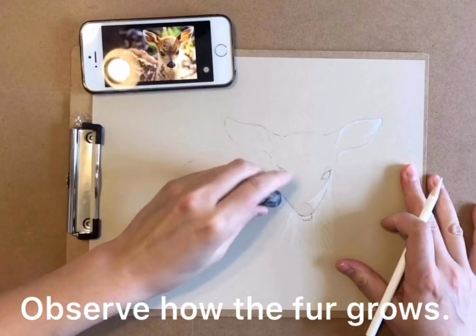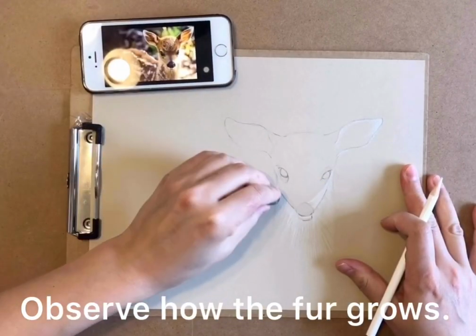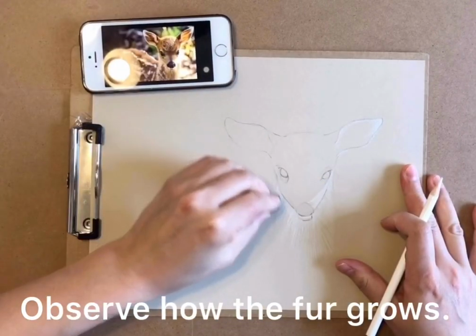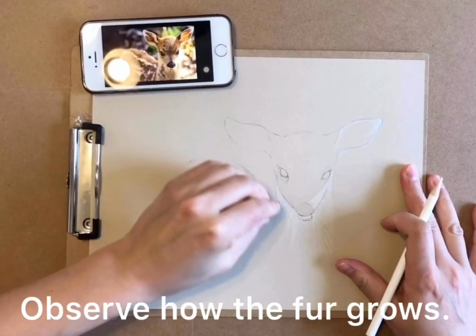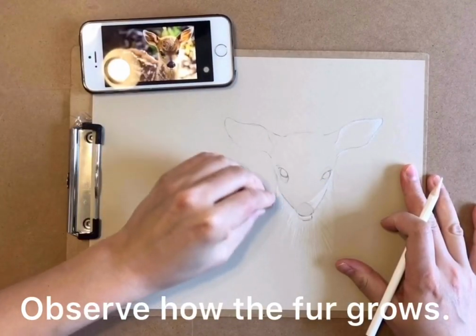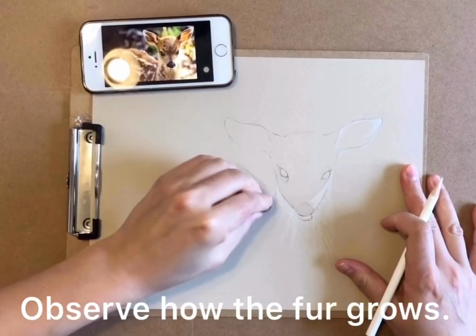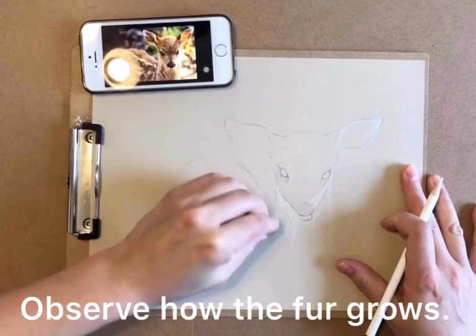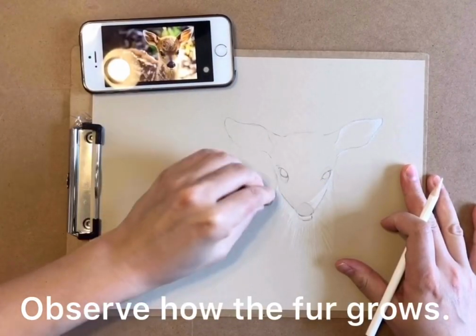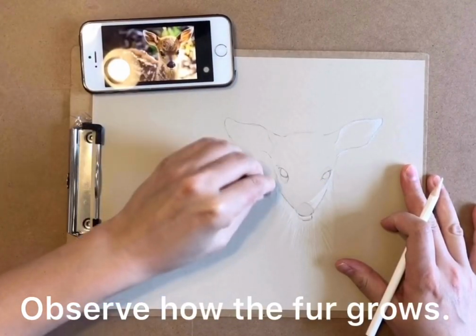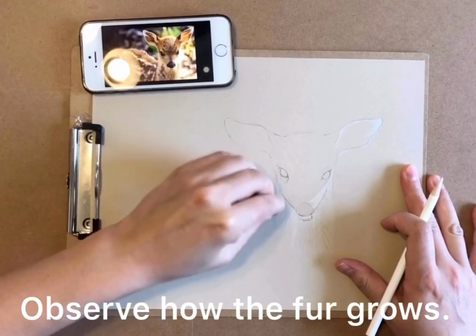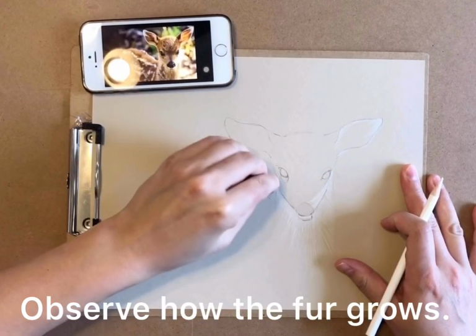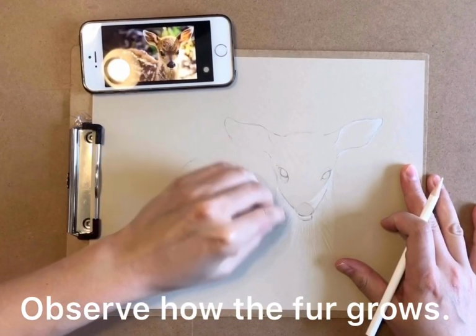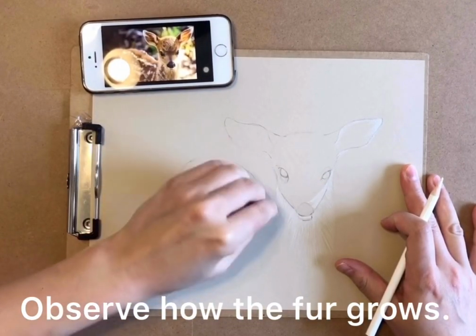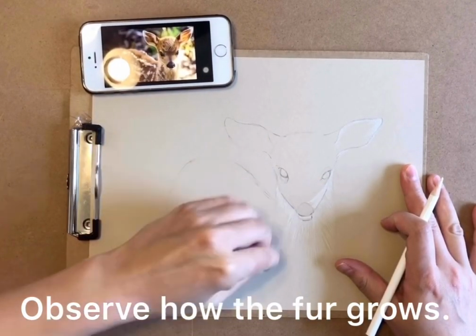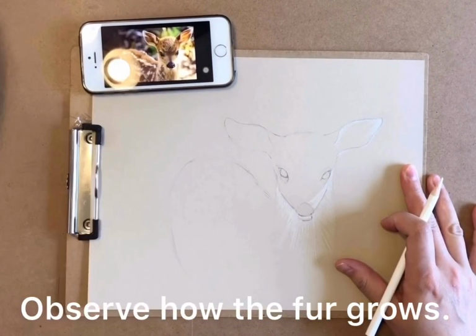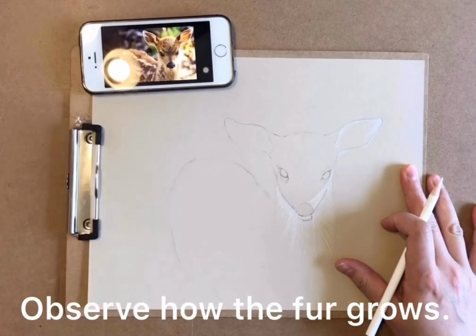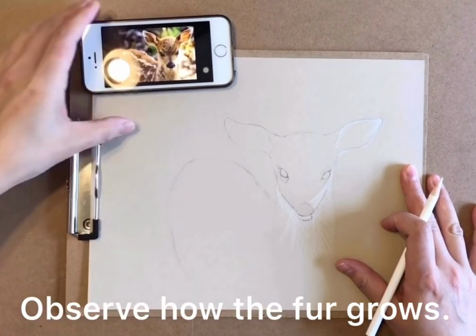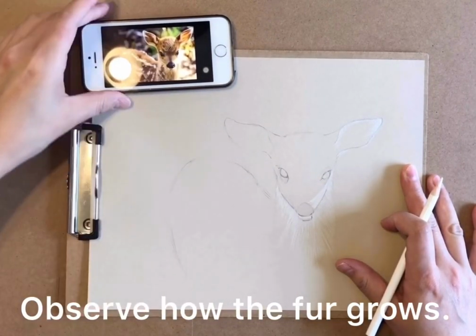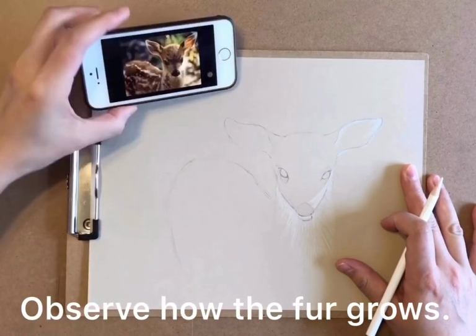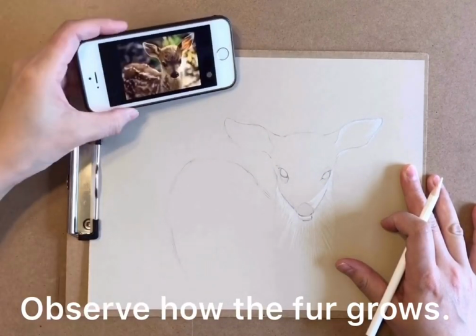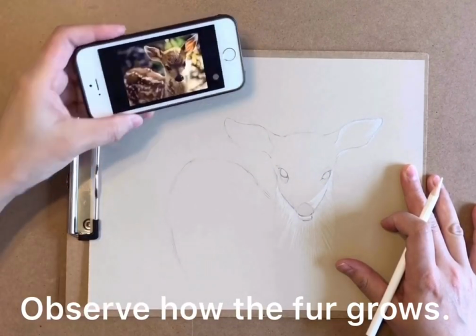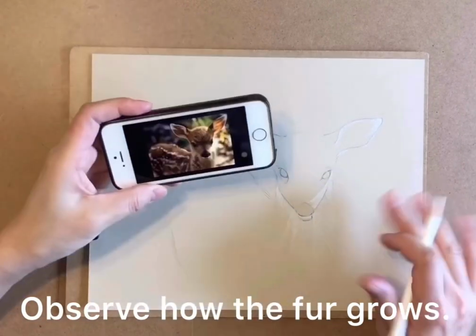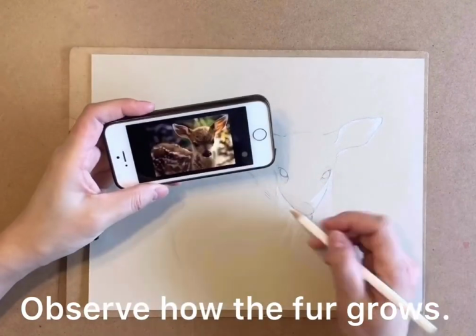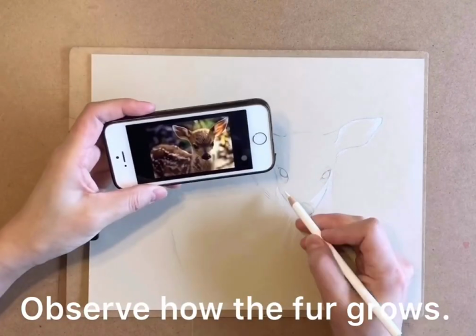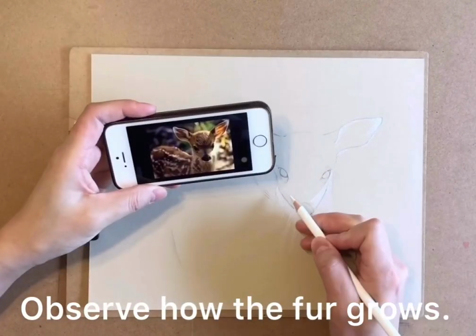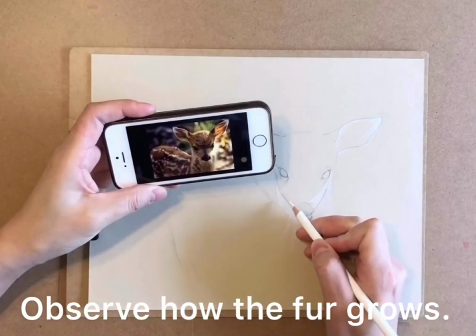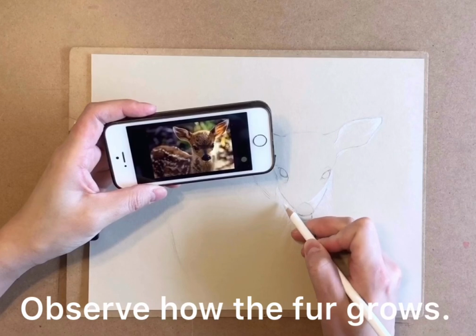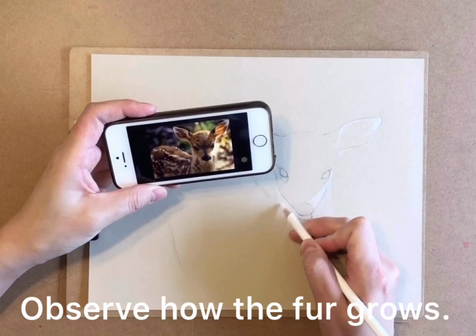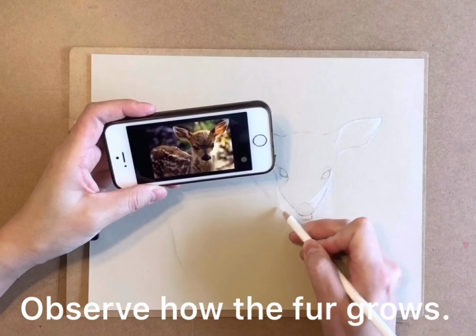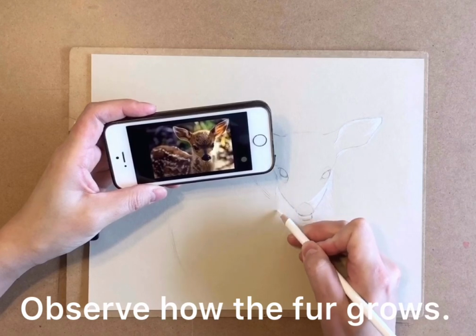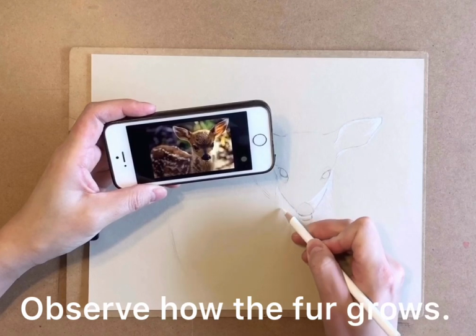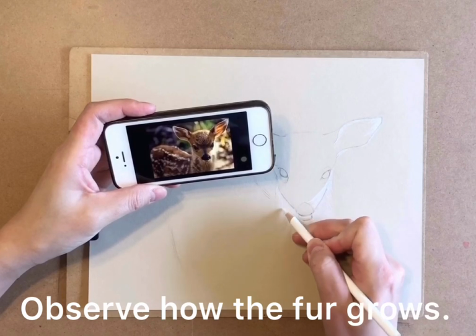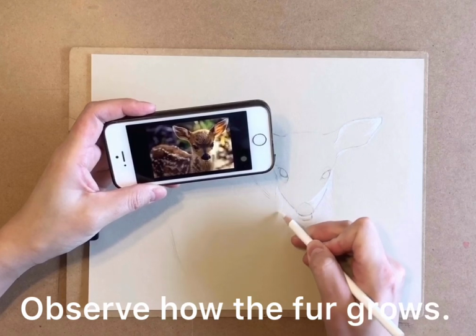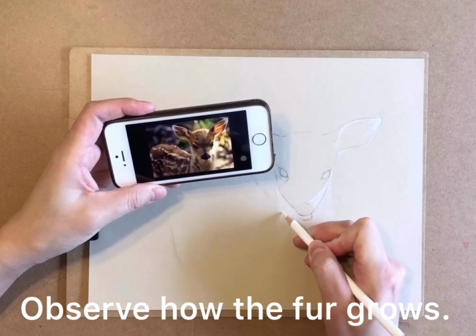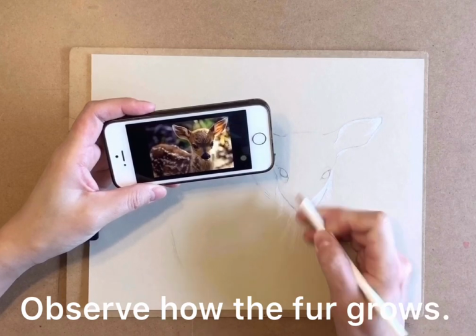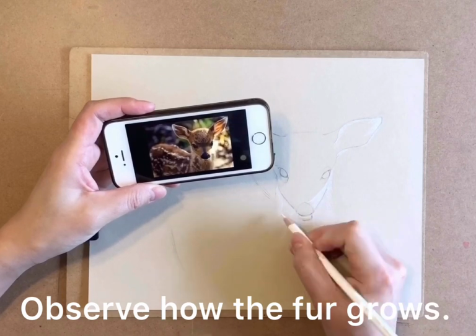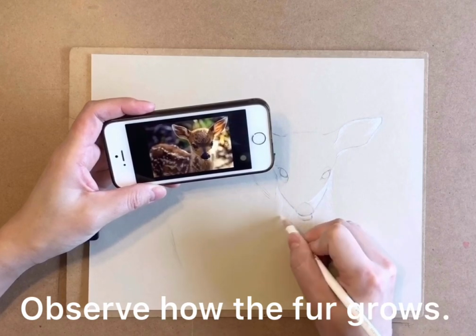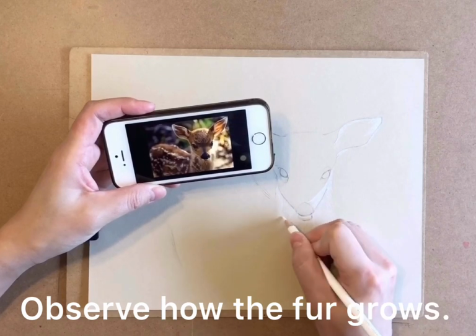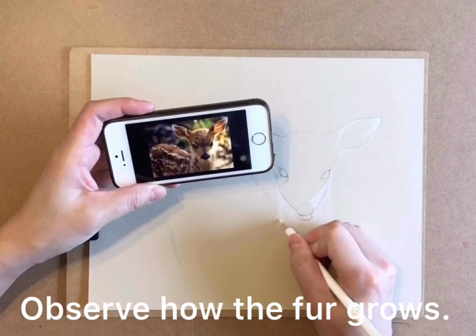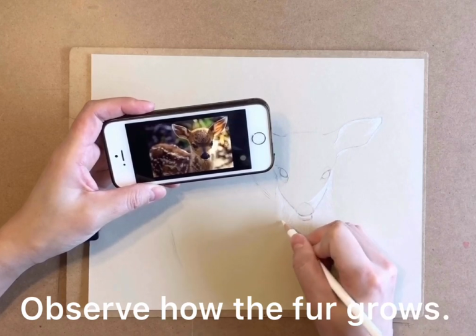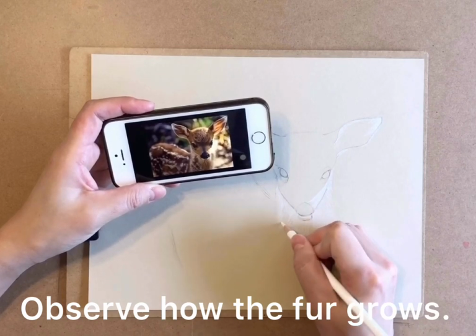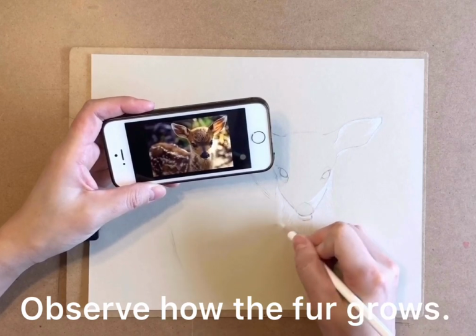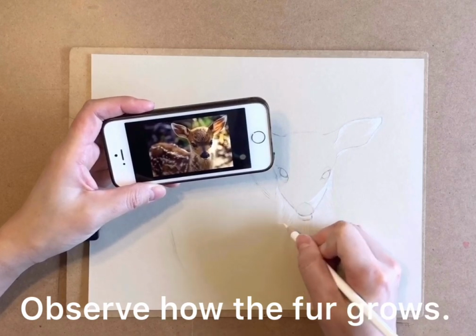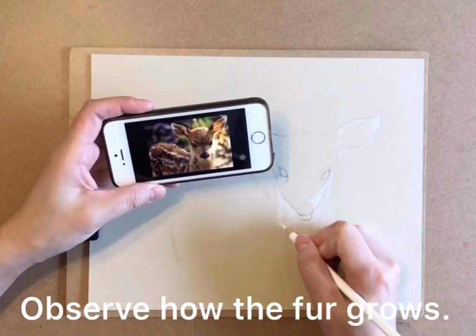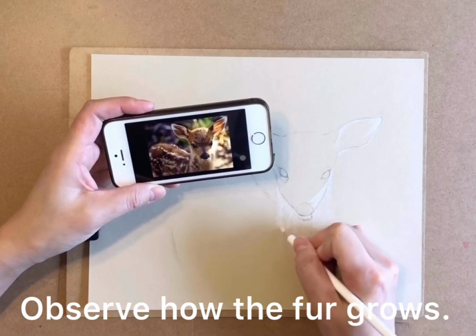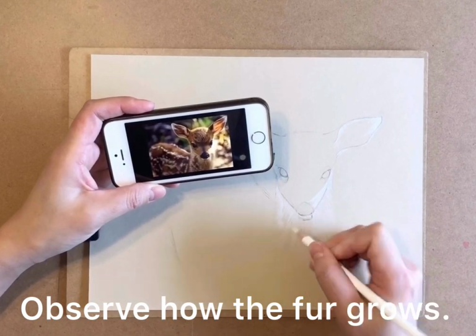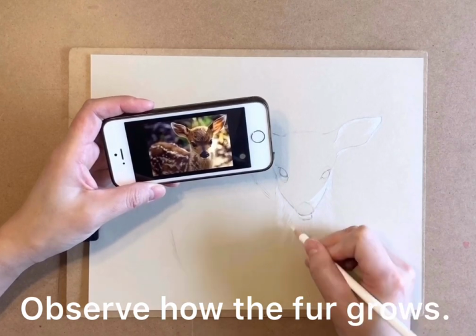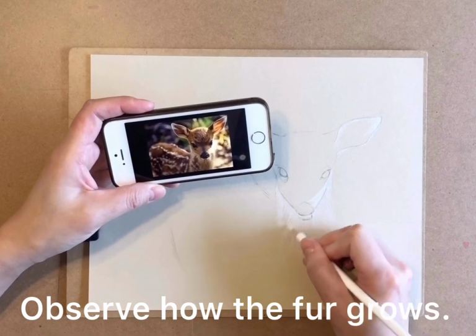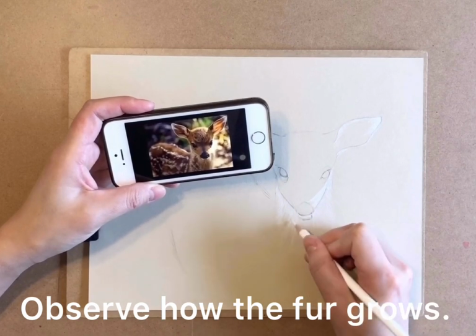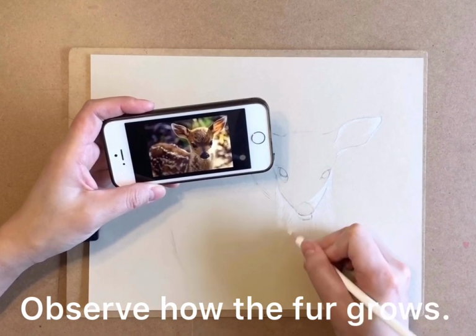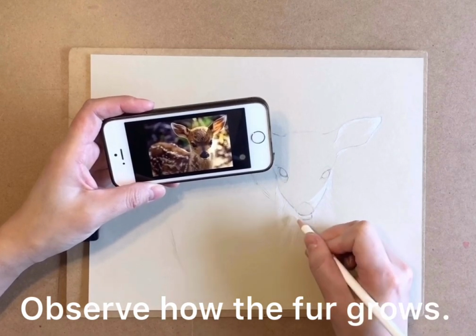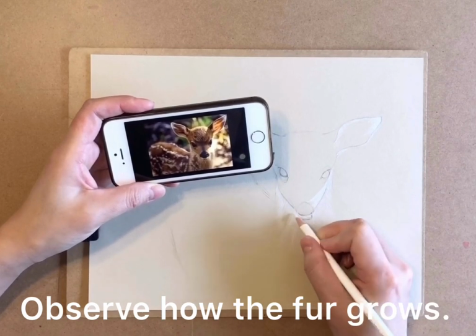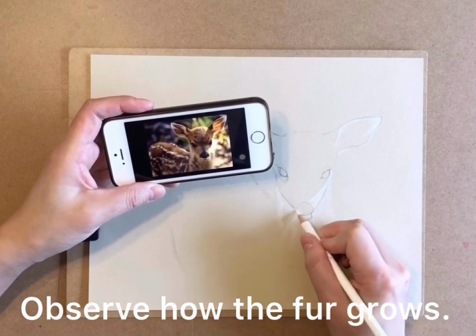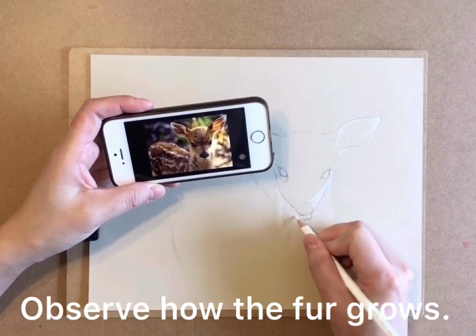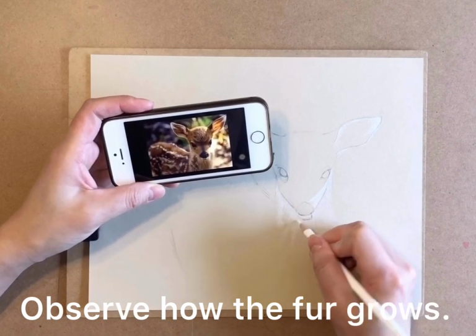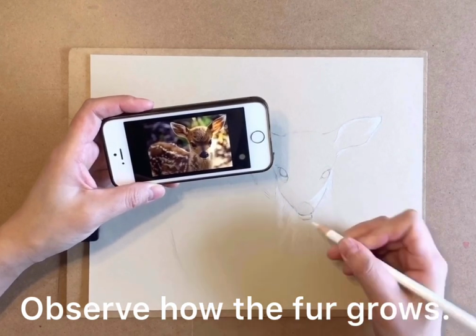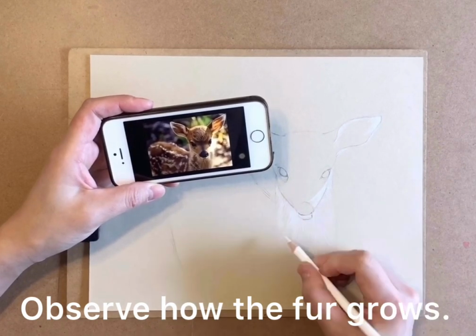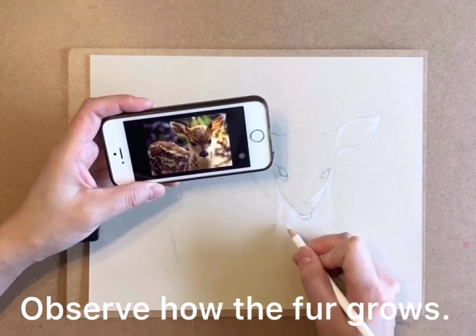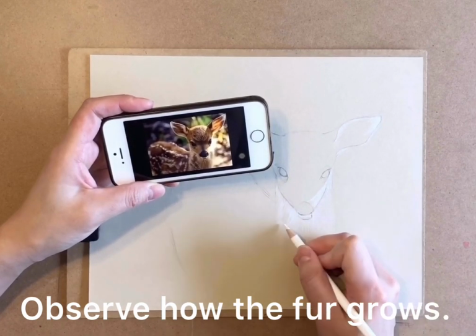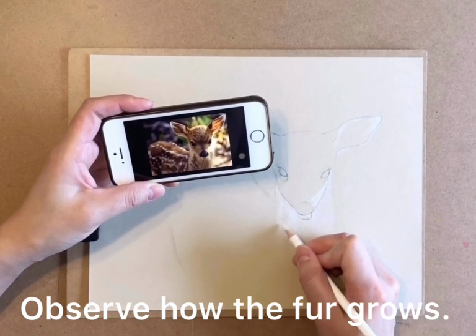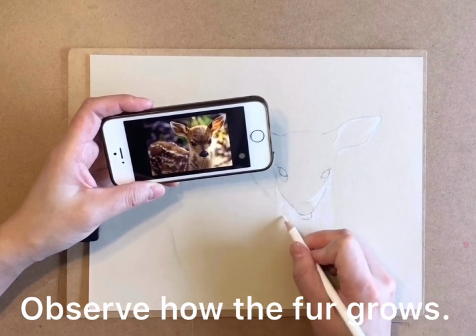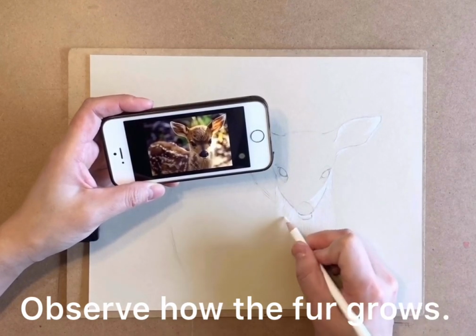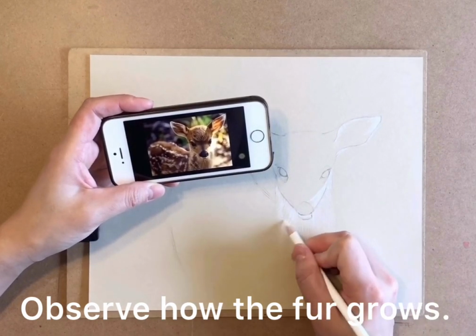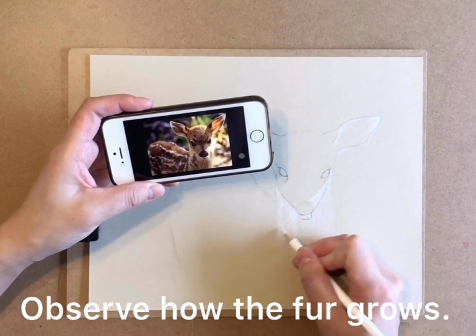We are going to observe how the fur grows and make sure we draw according to the fur directions.